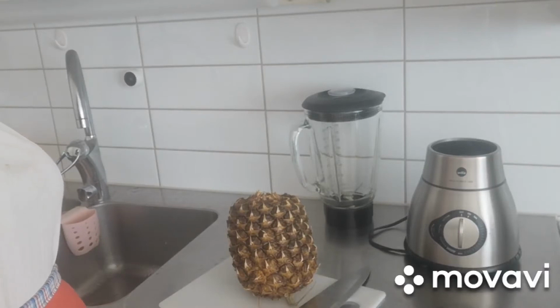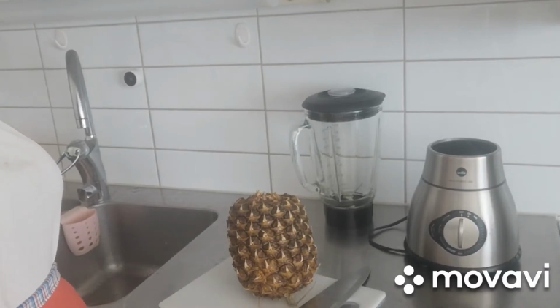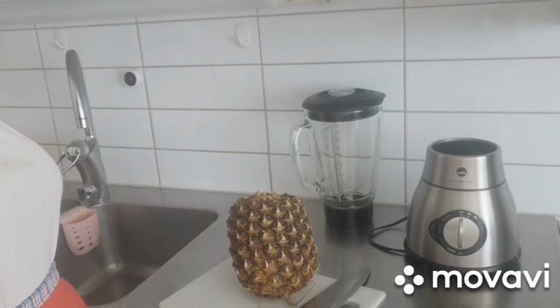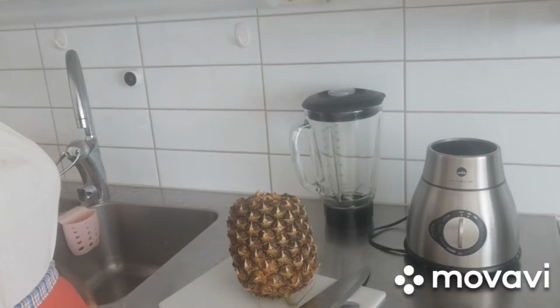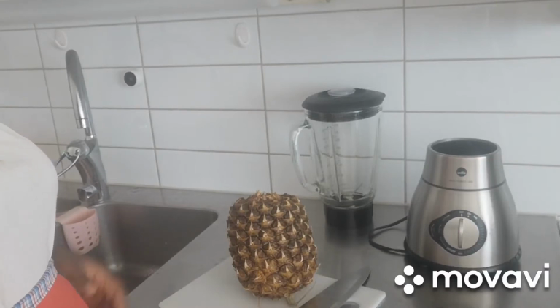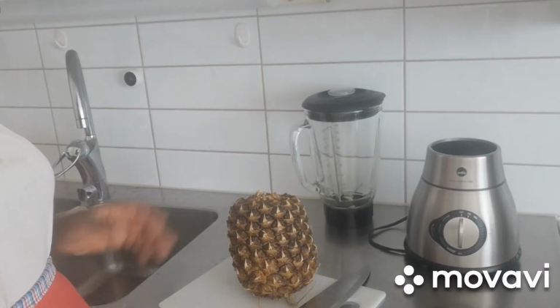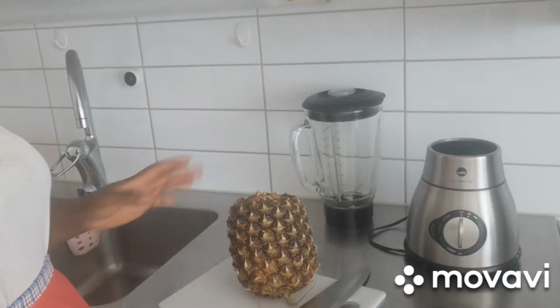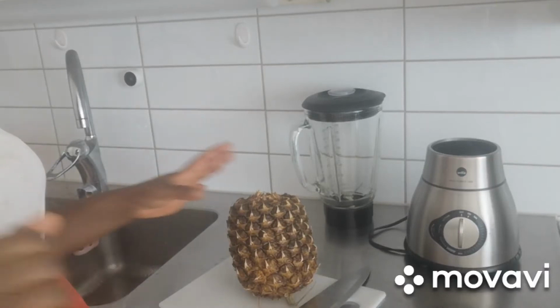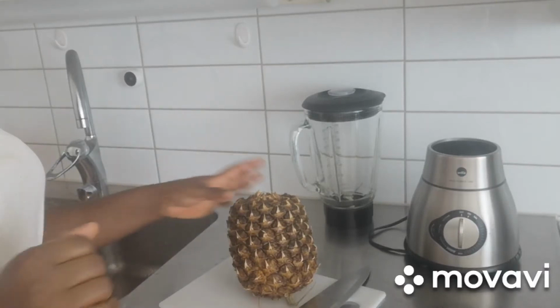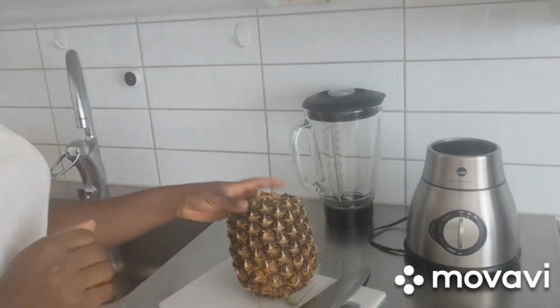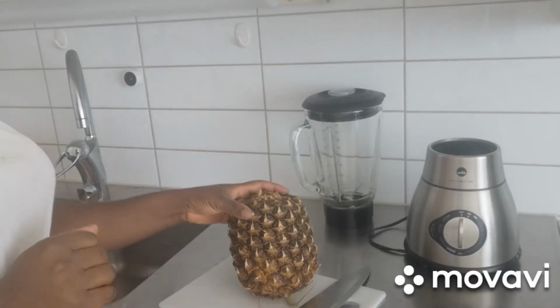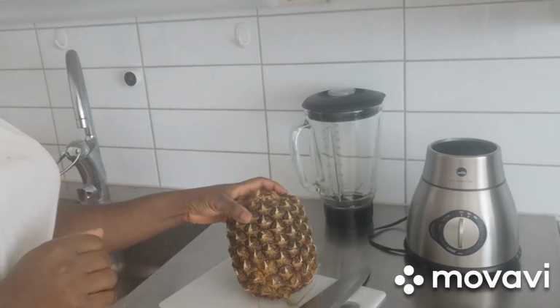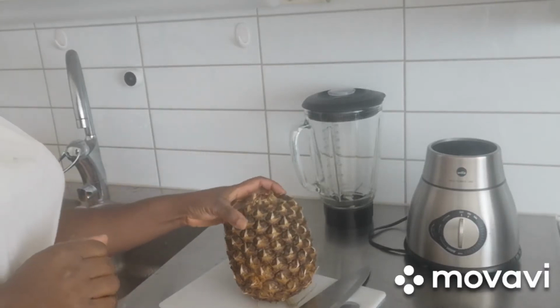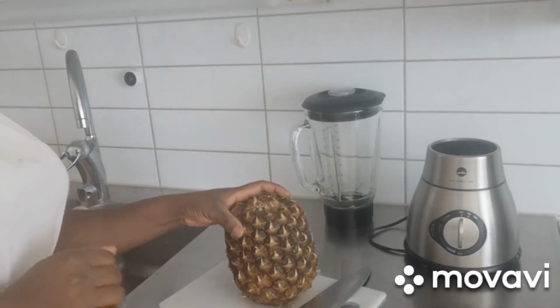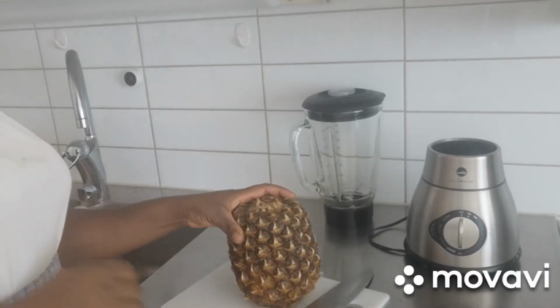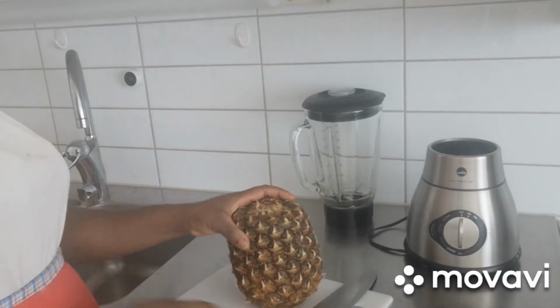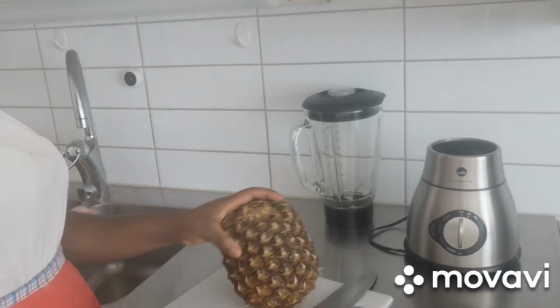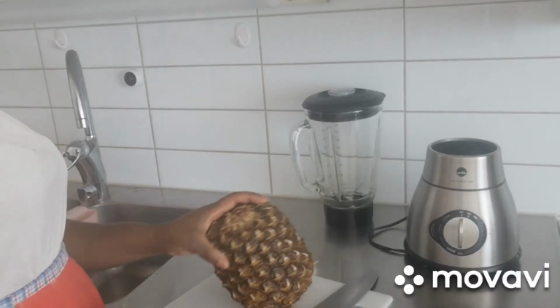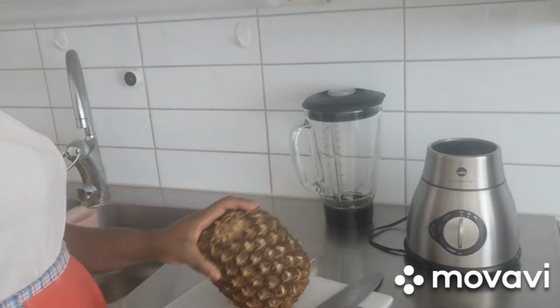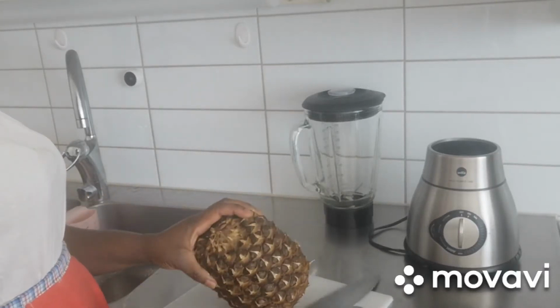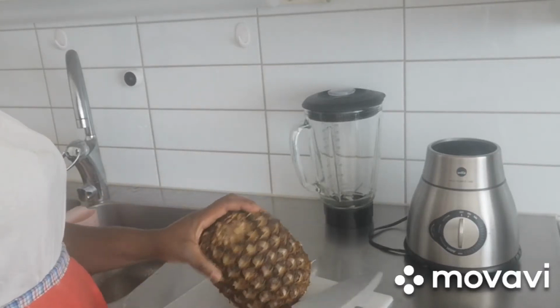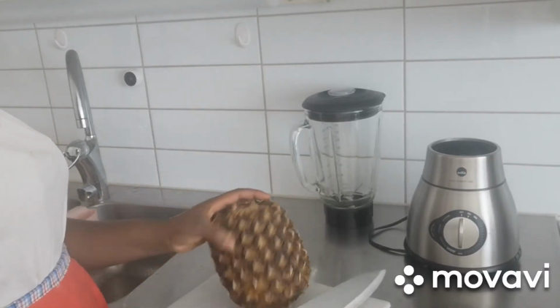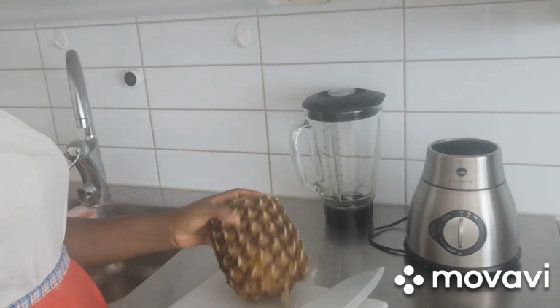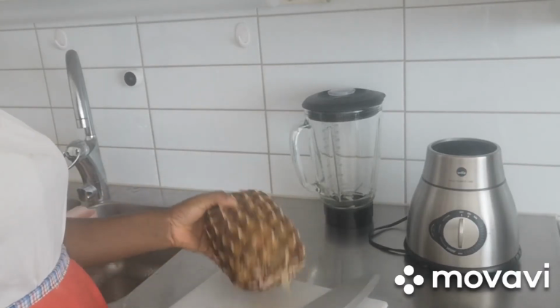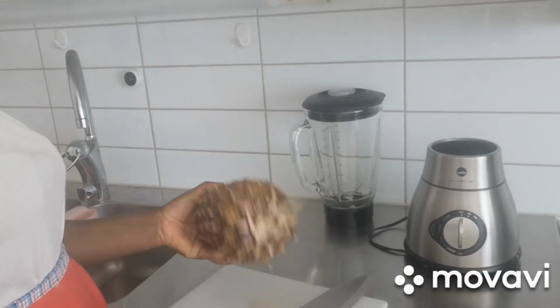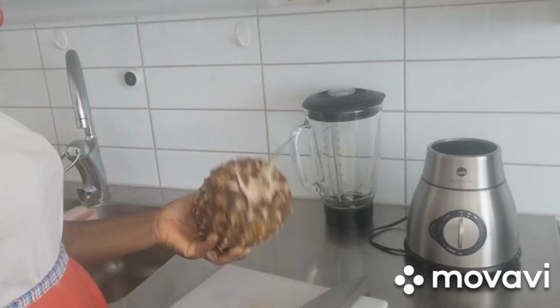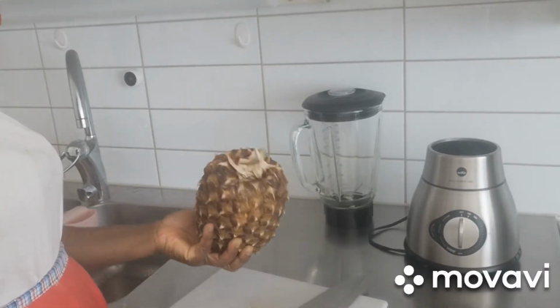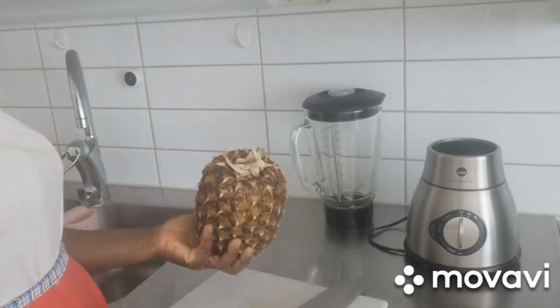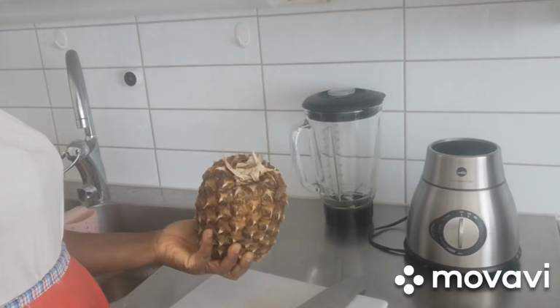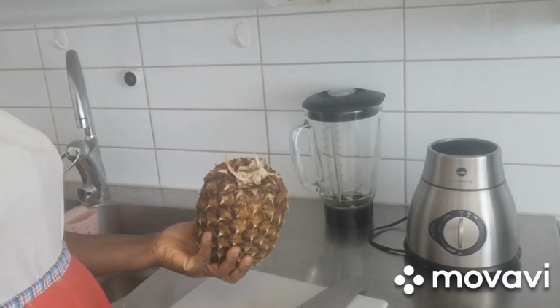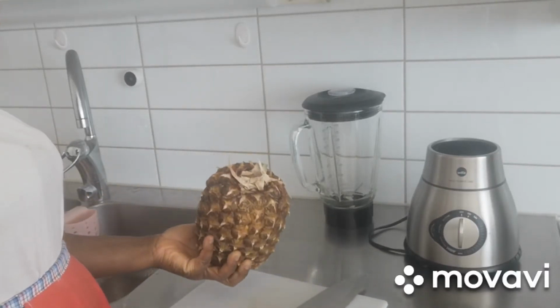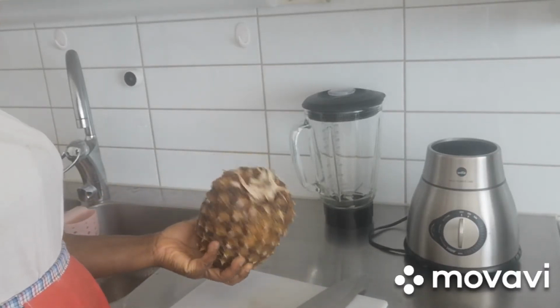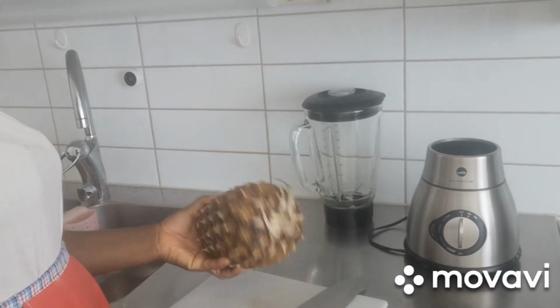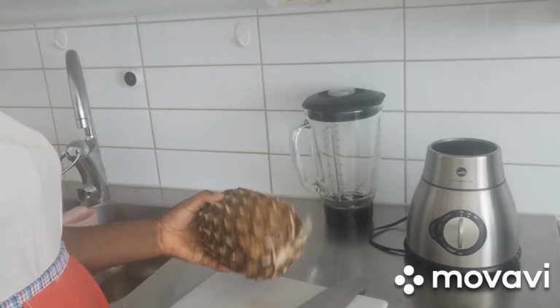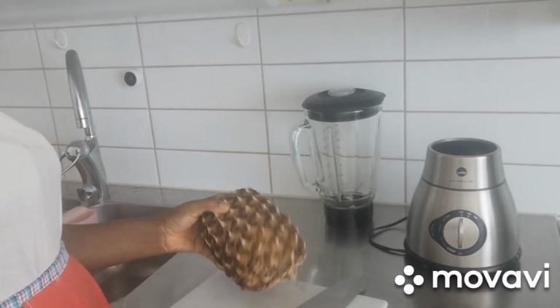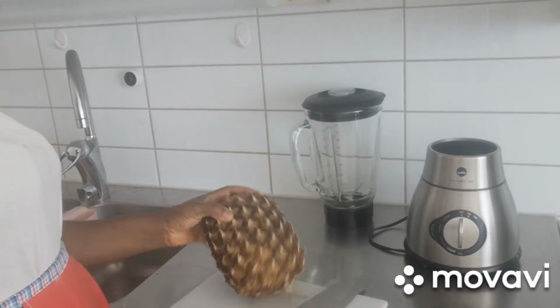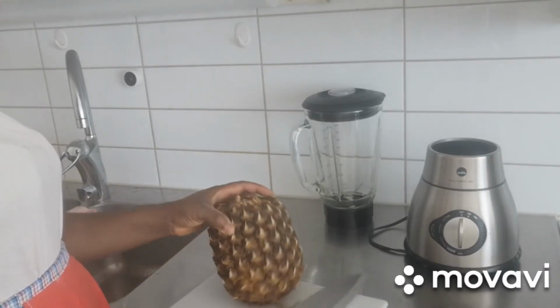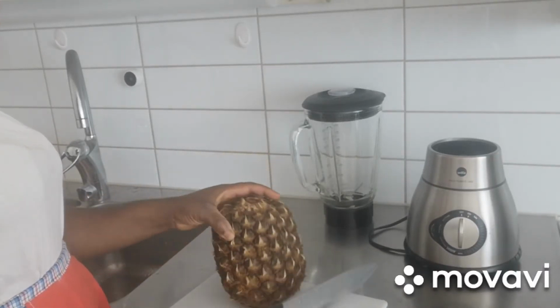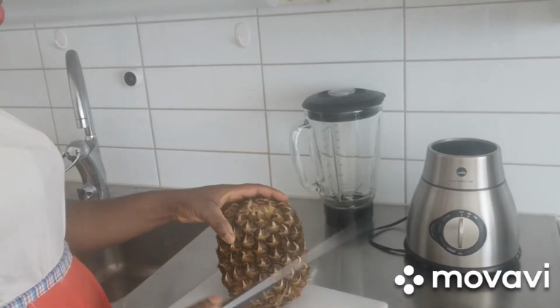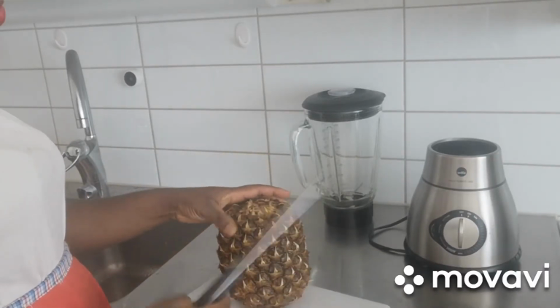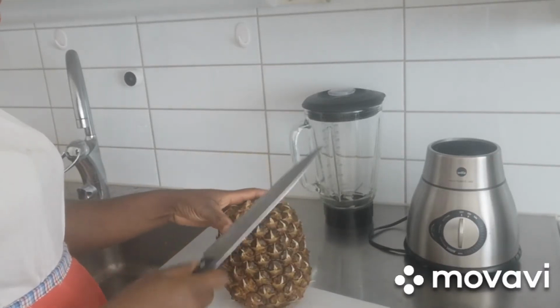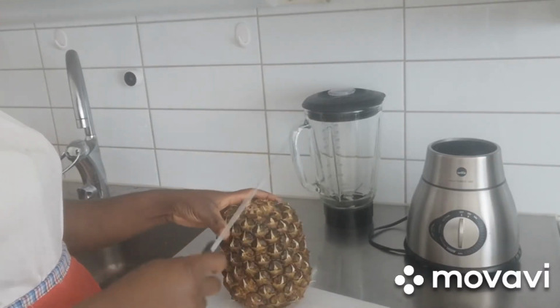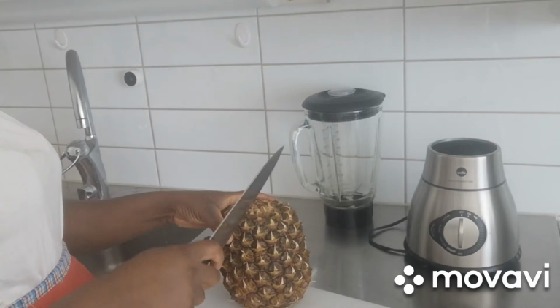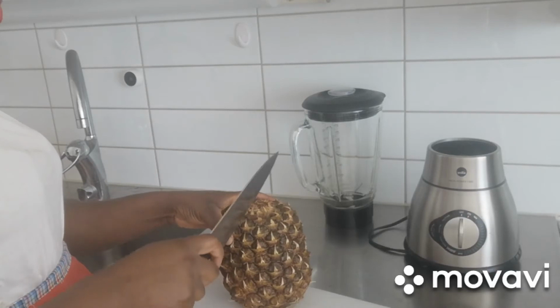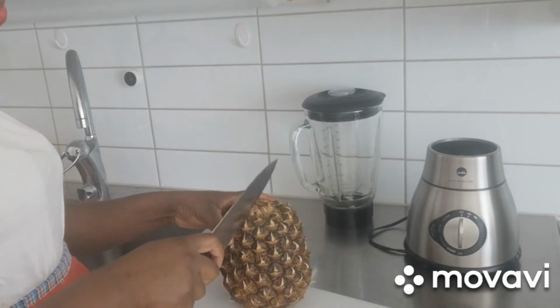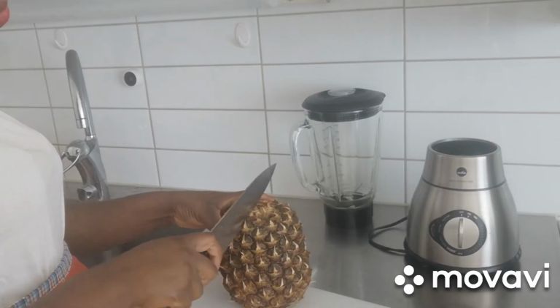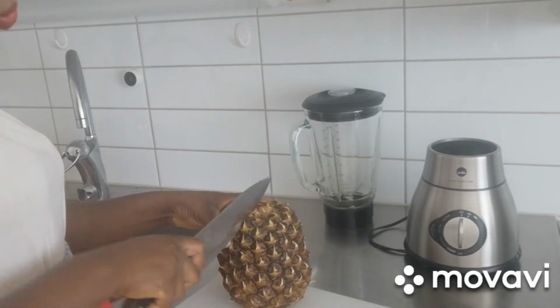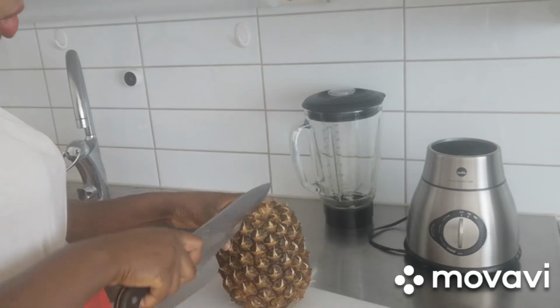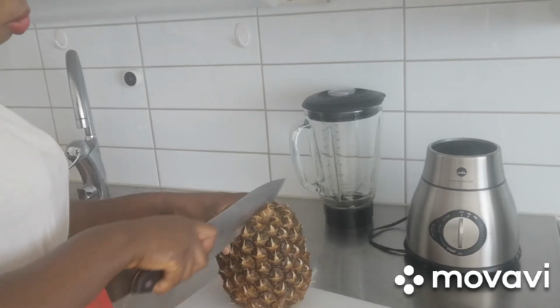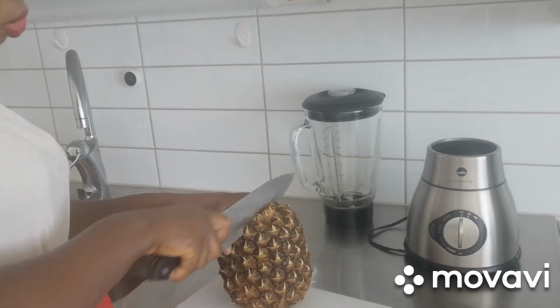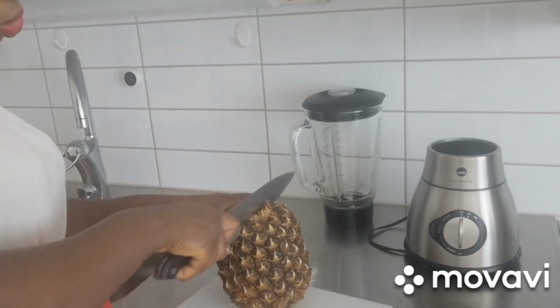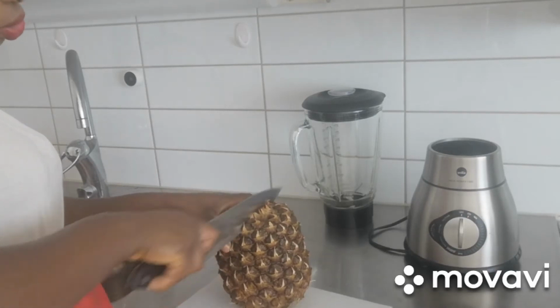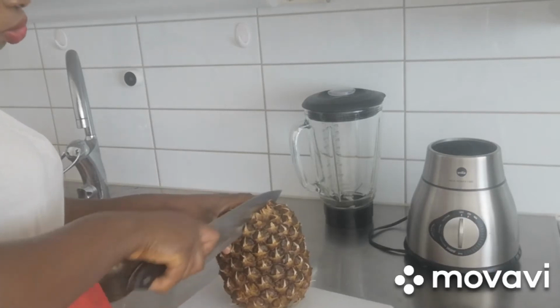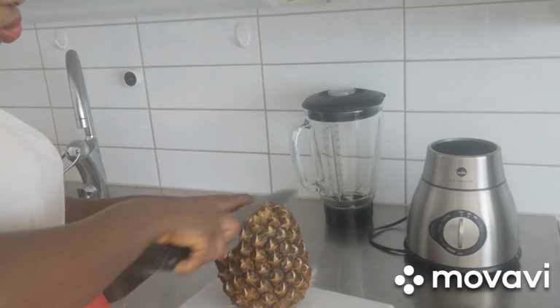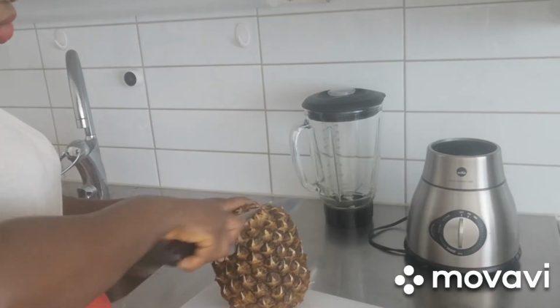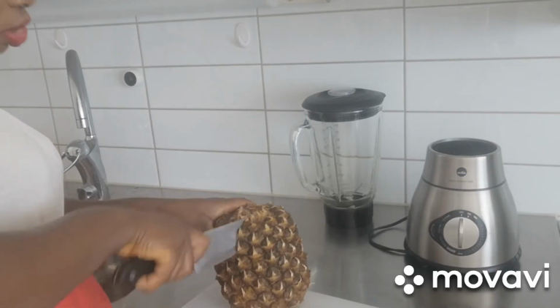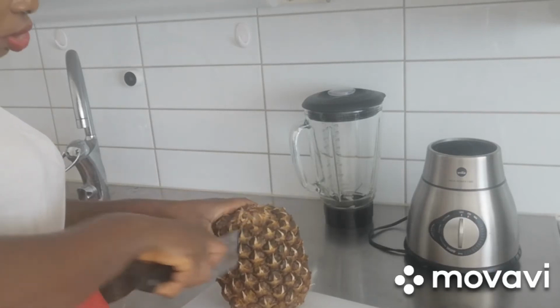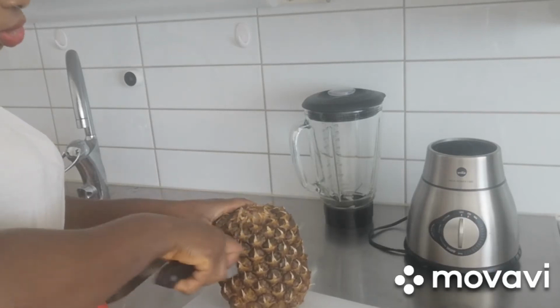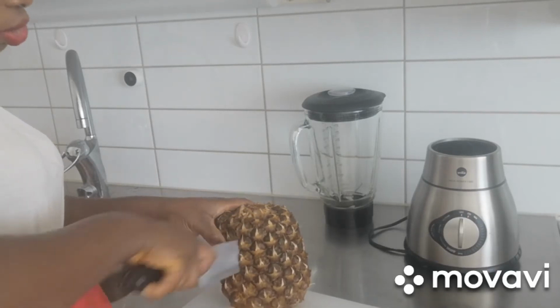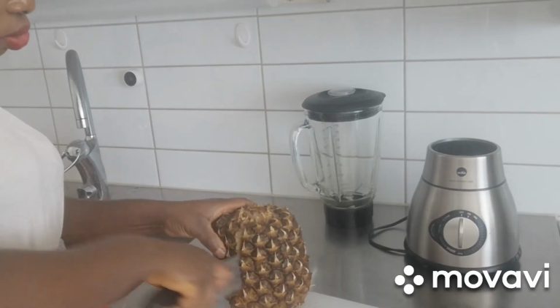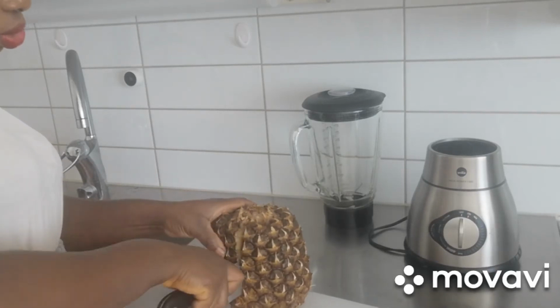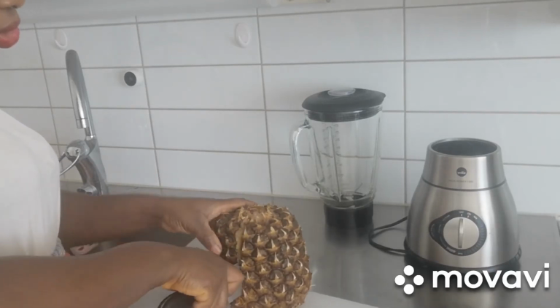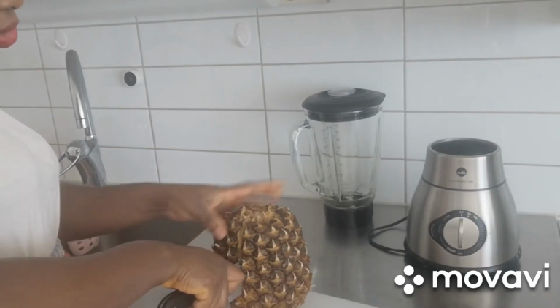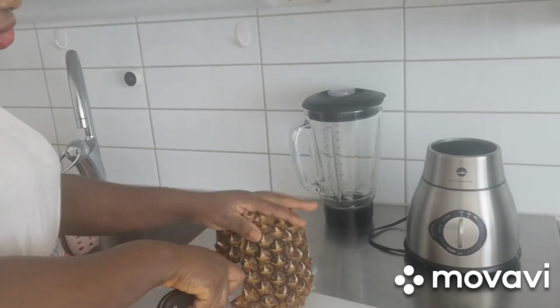Here is my pineapple which I've already washed thoroughly. What I'm going to do now is just take a cup.